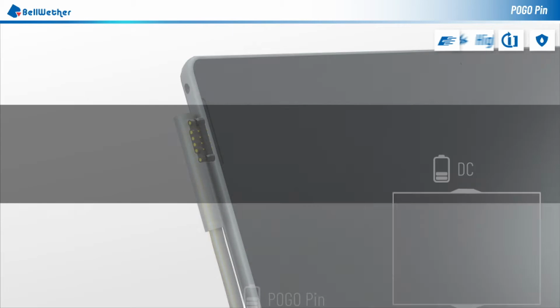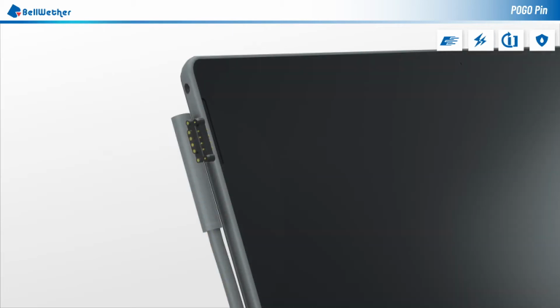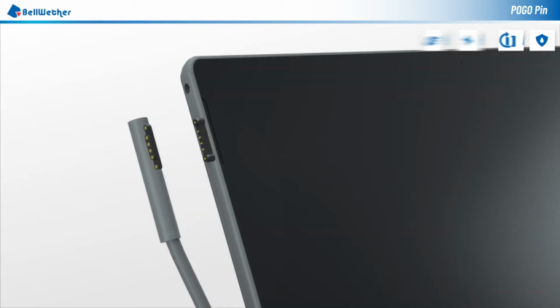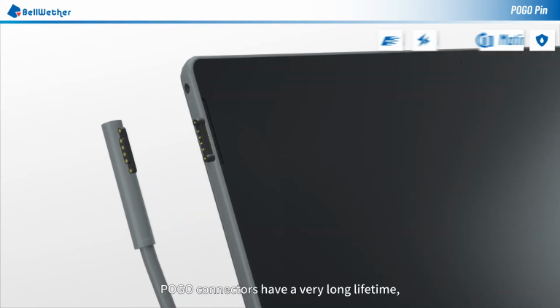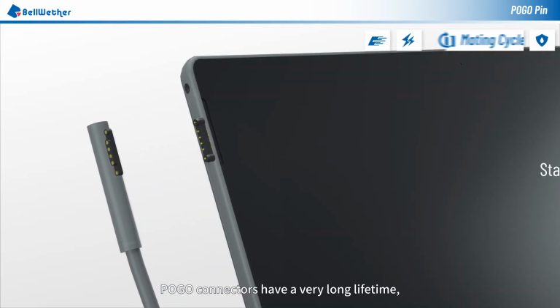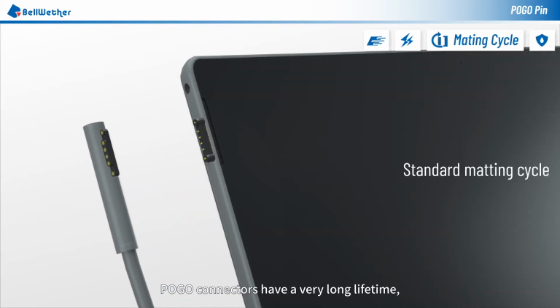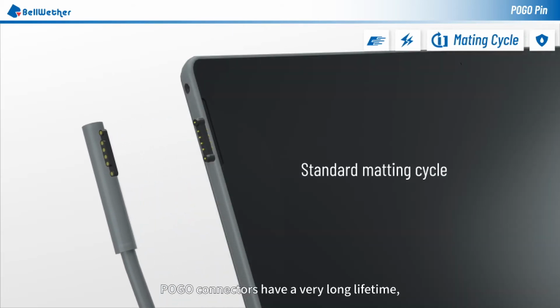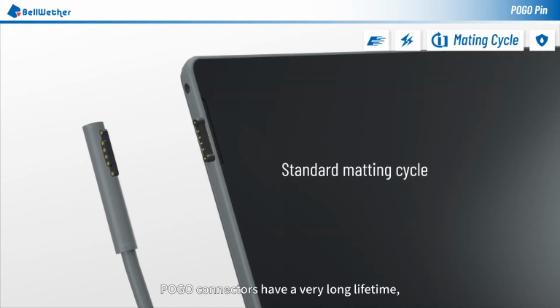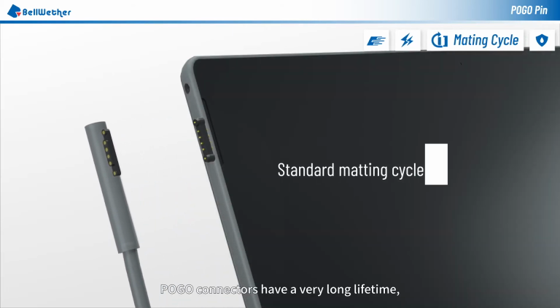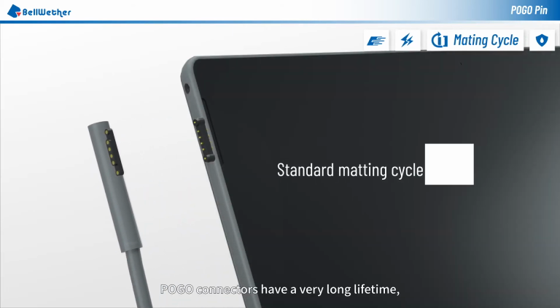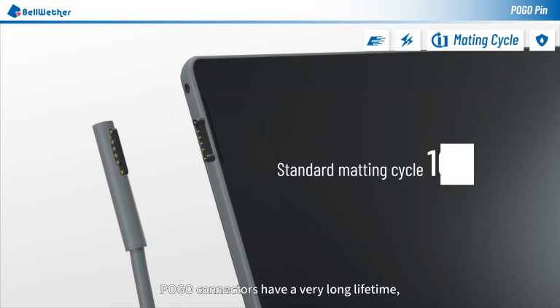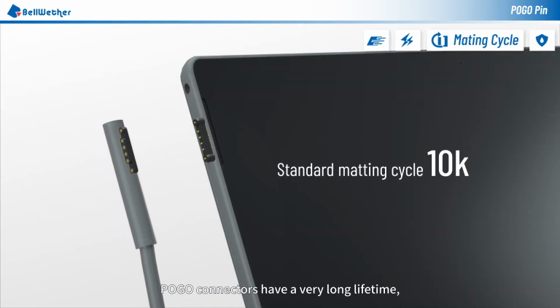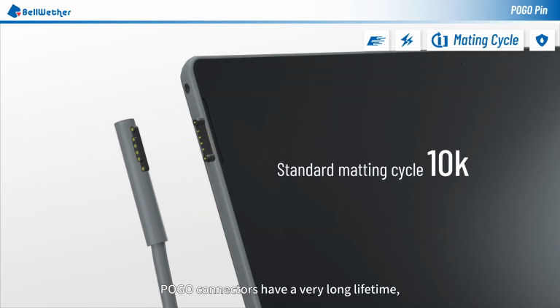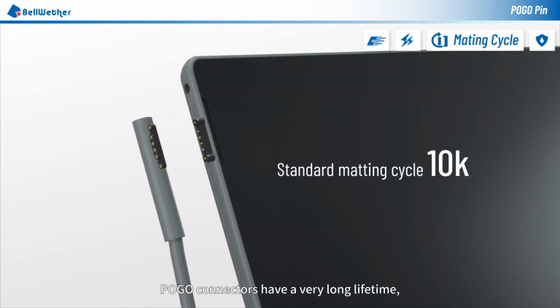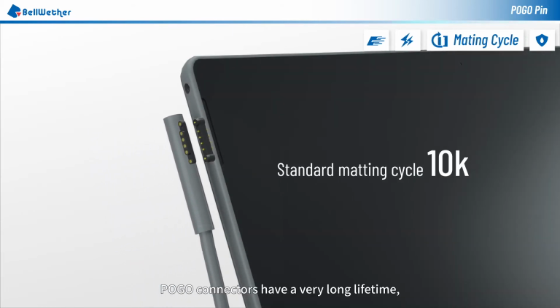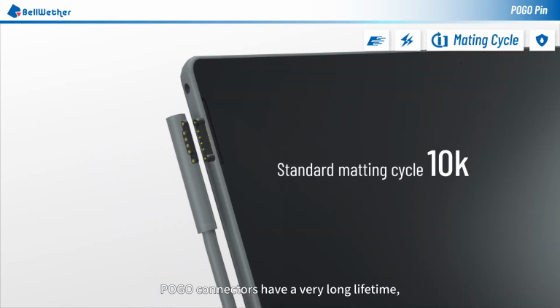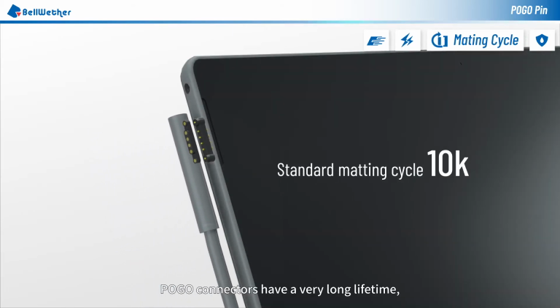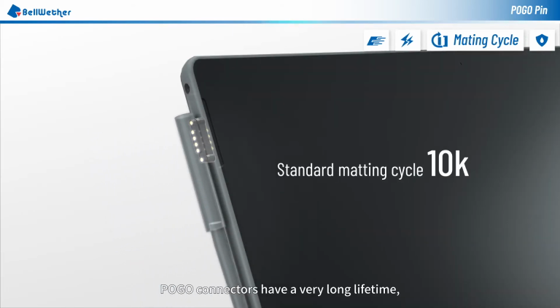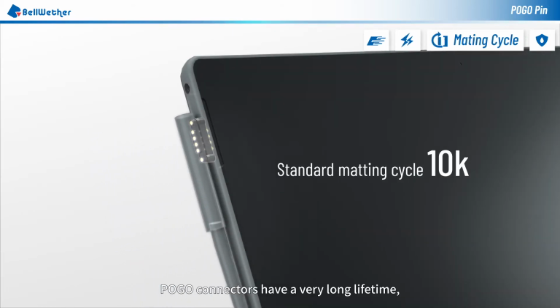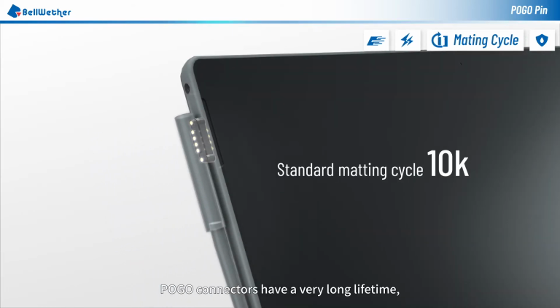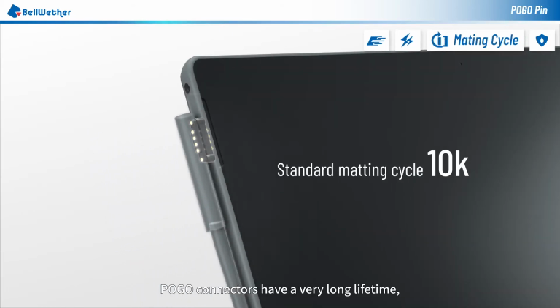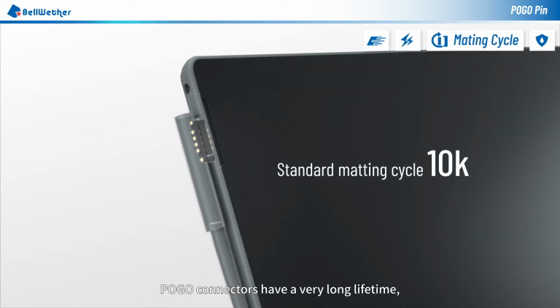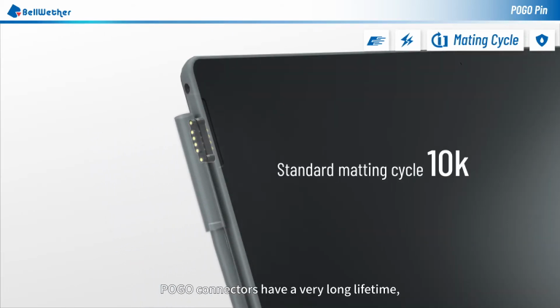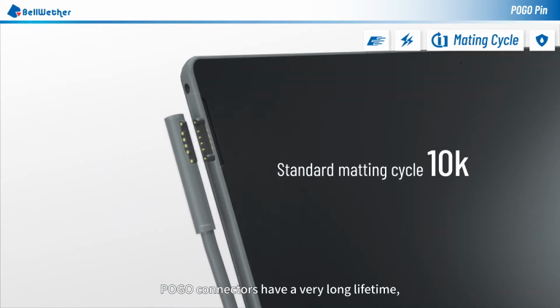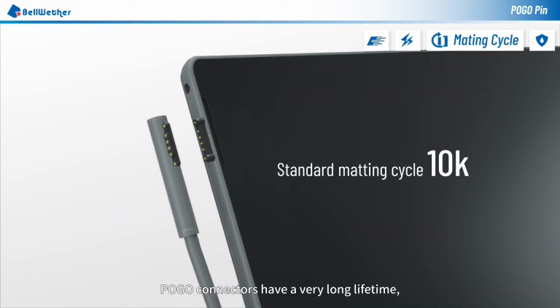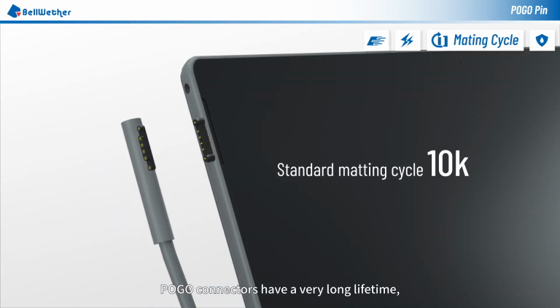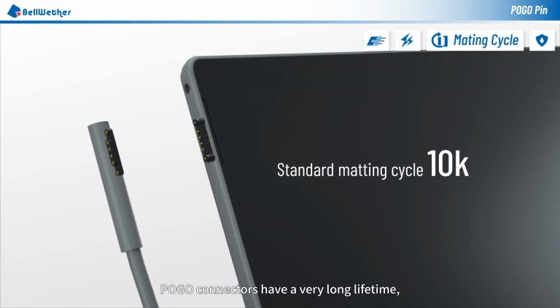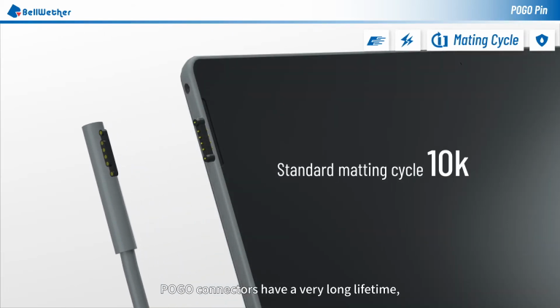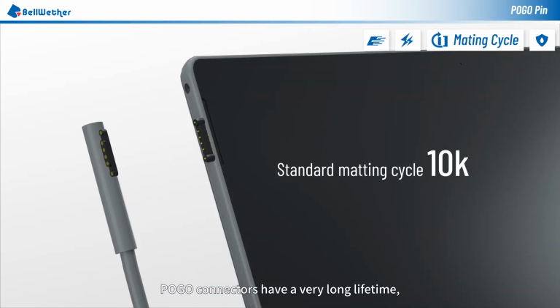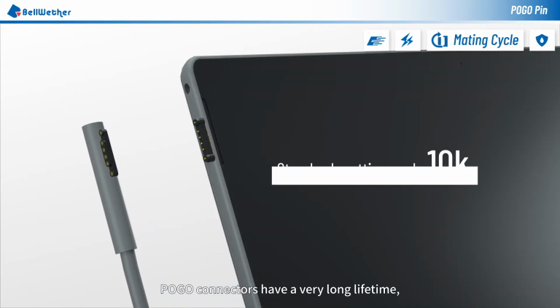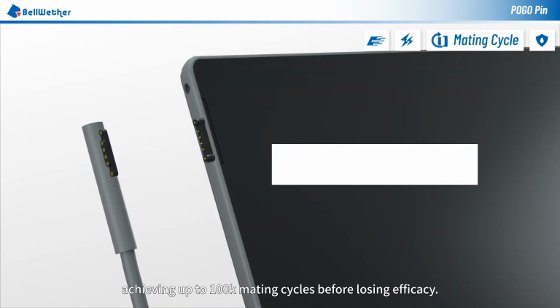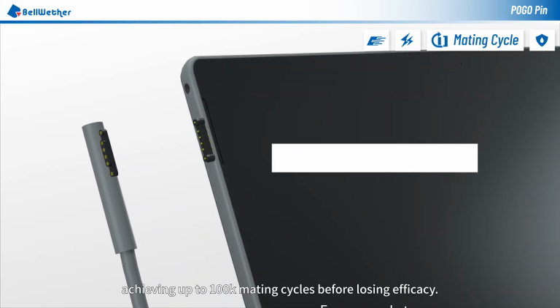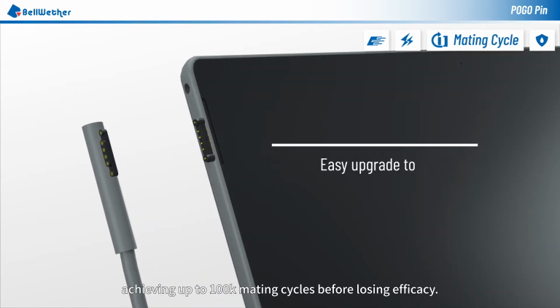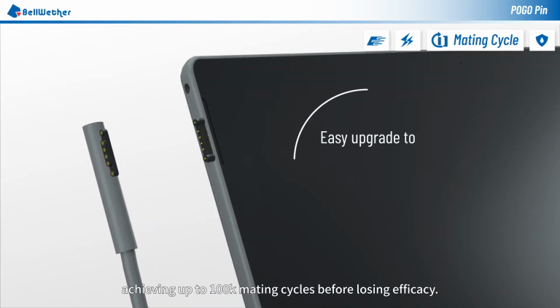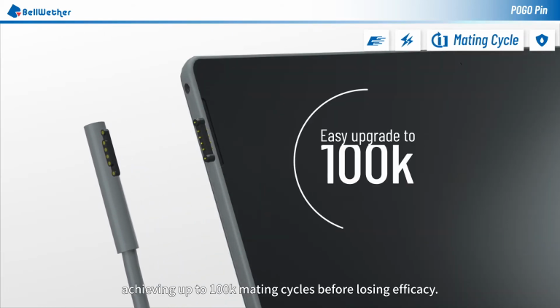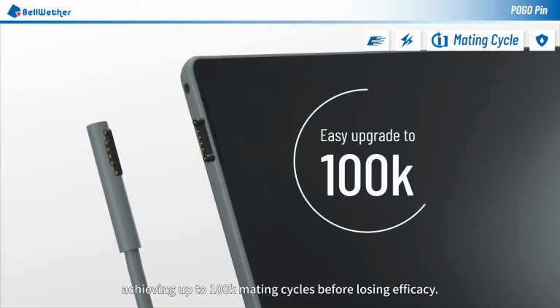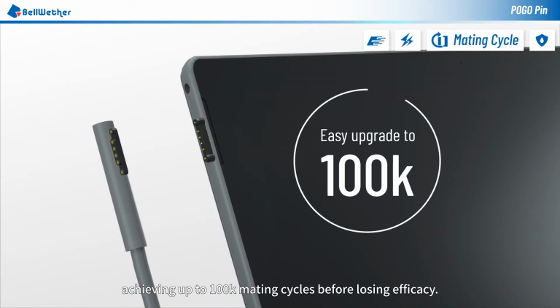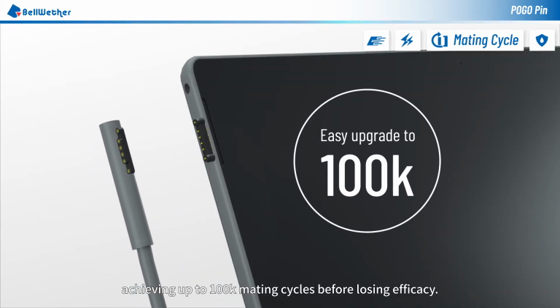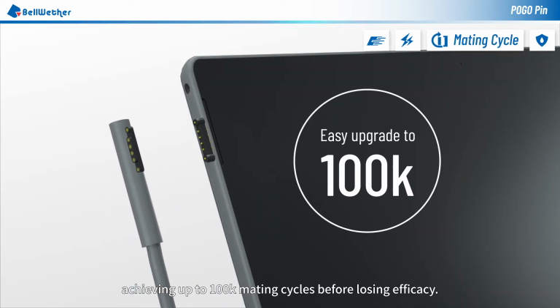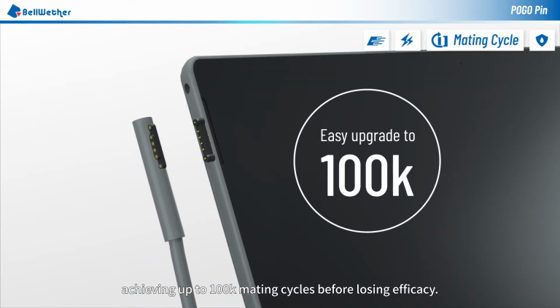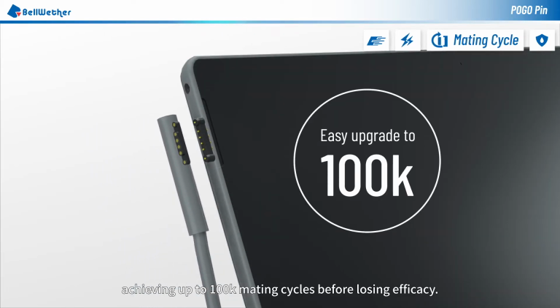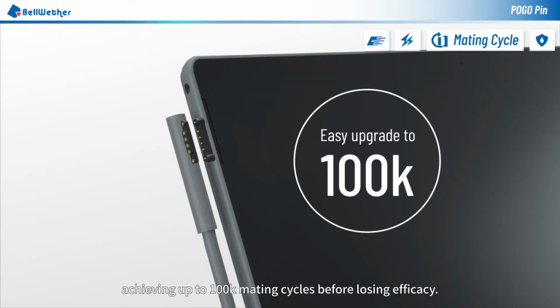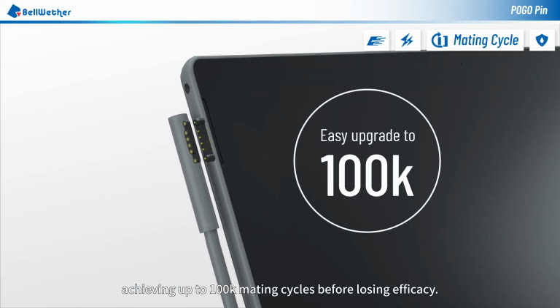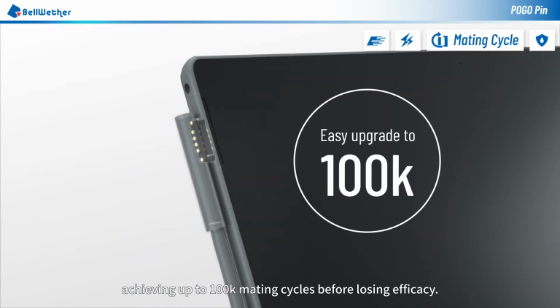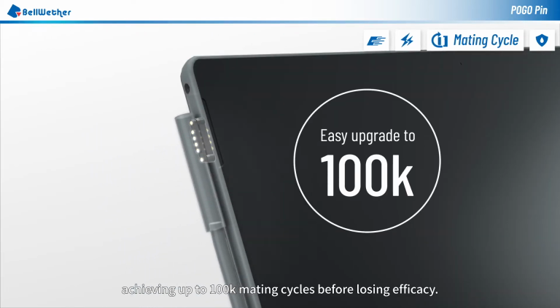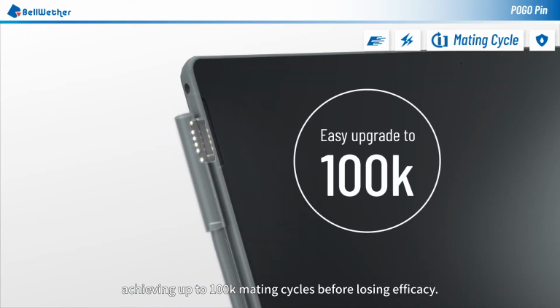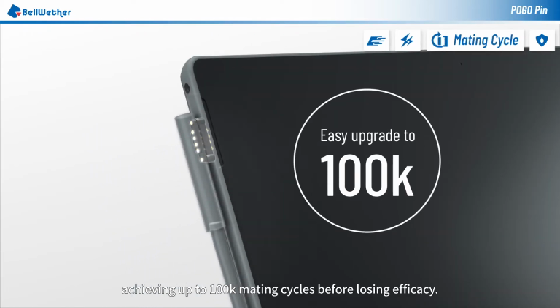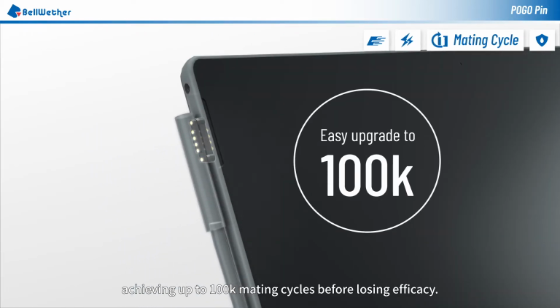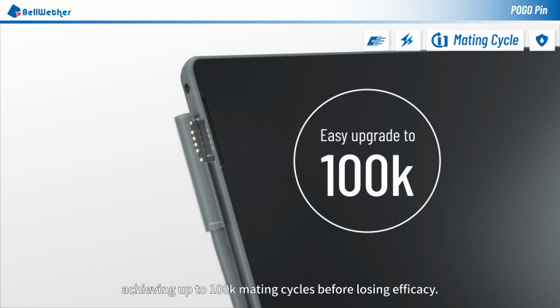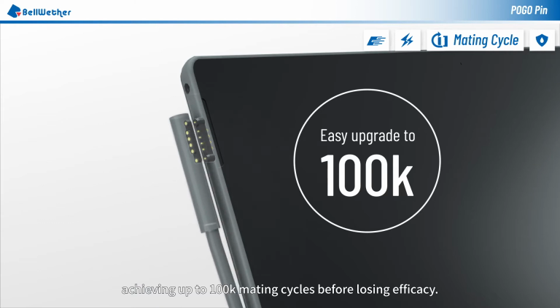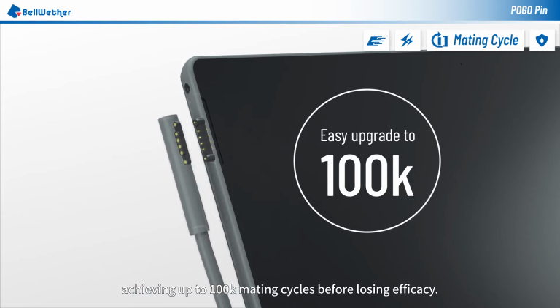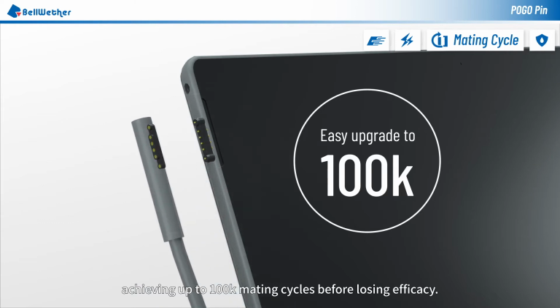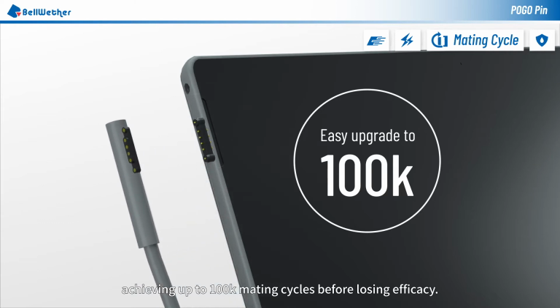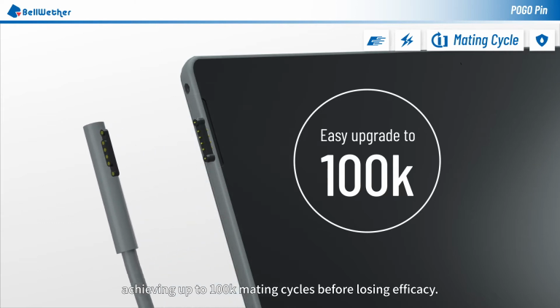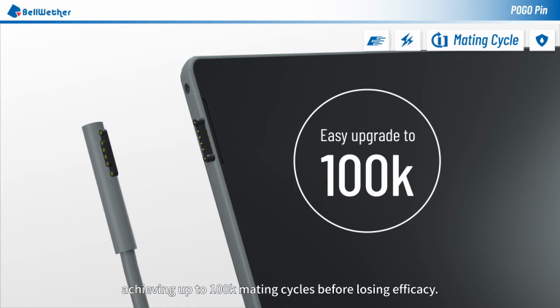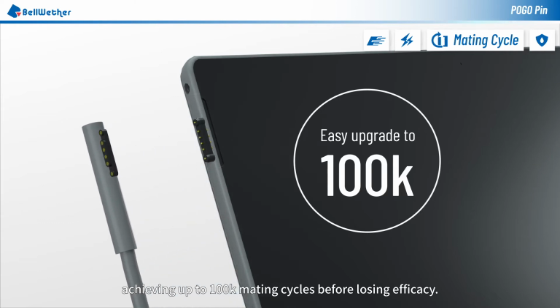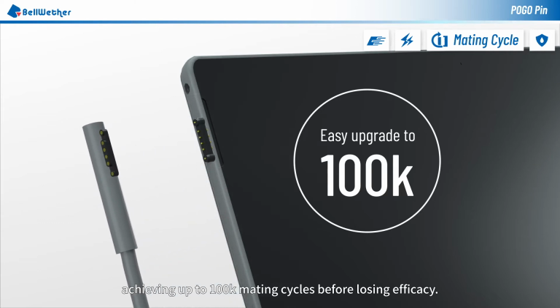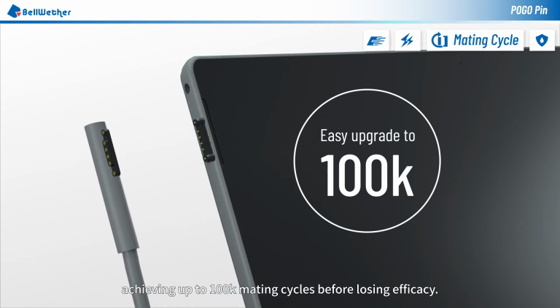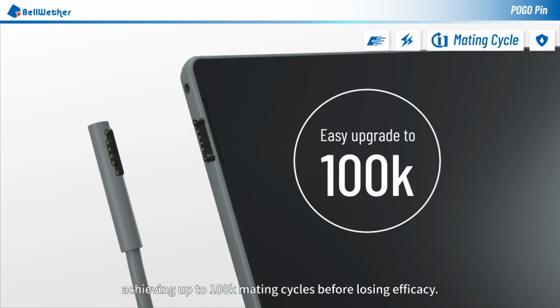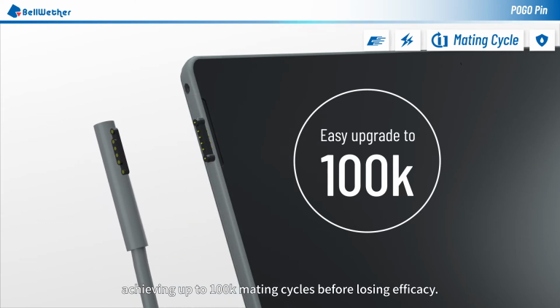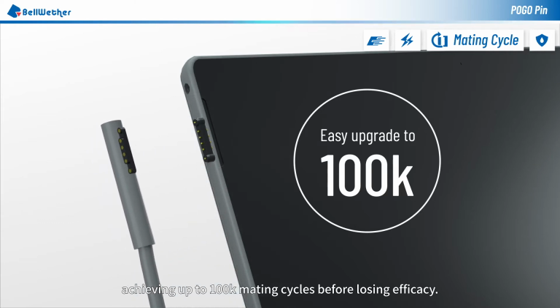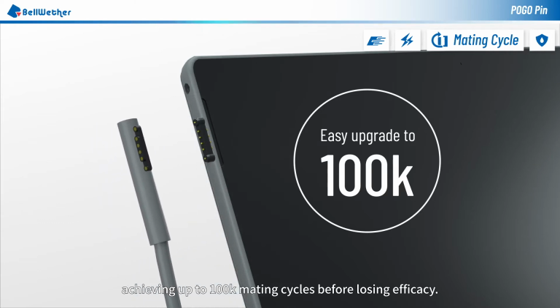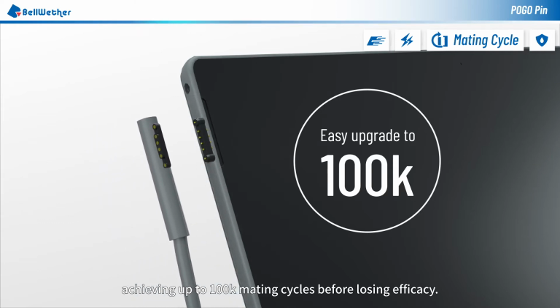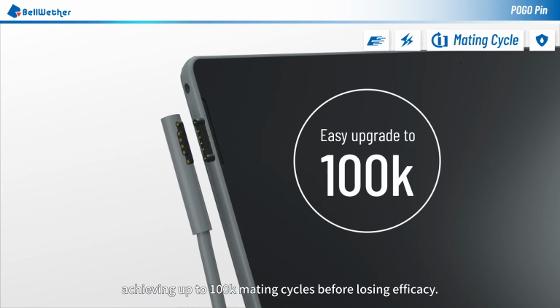Choose the high-current Pogo connector to achieve quick charging. Pogo connectors have a very long lifetime, achieving up to 100k mating cycles before losing efficacy.